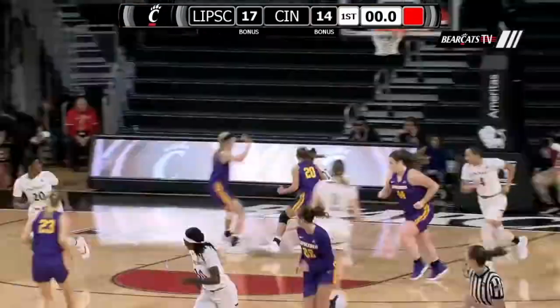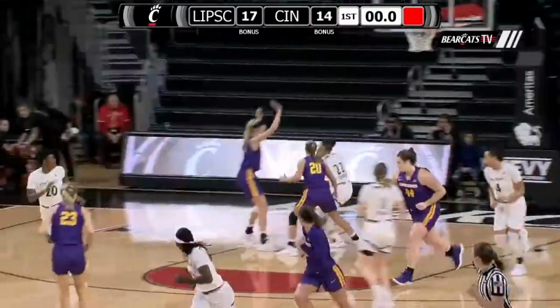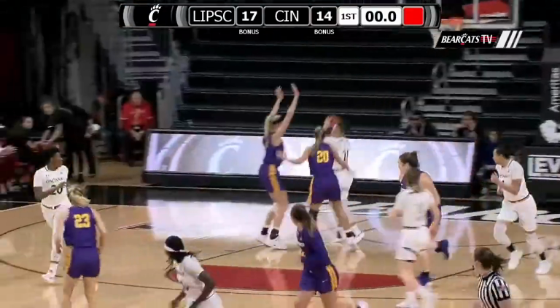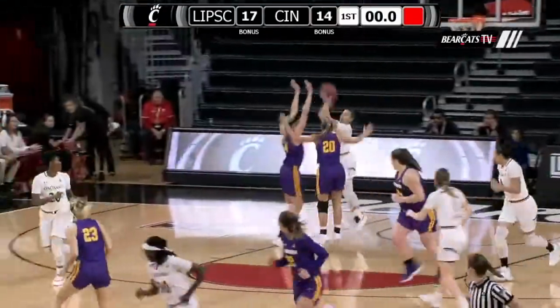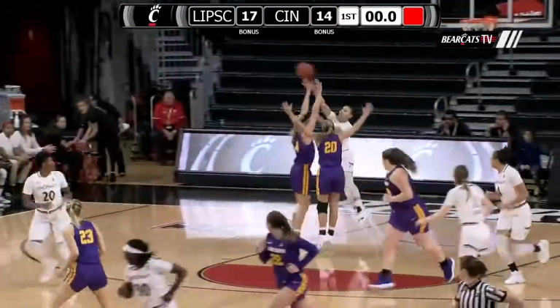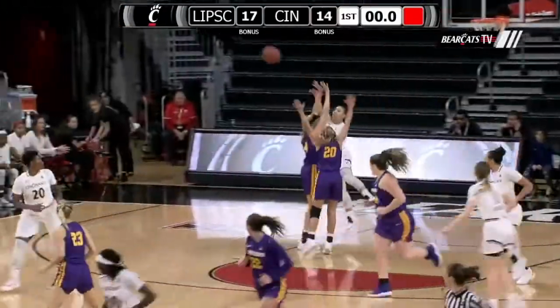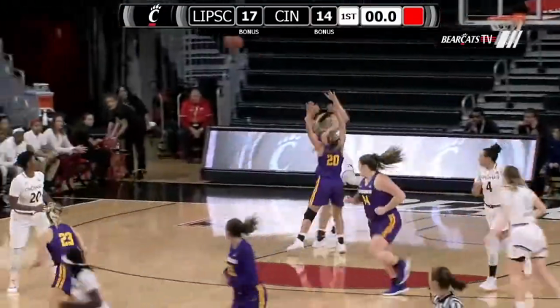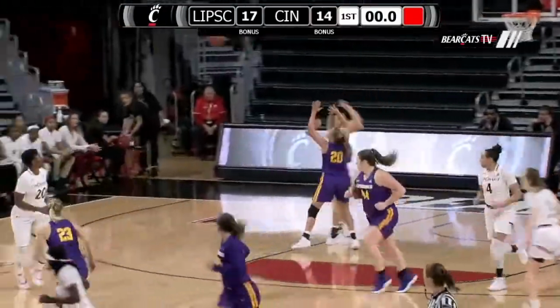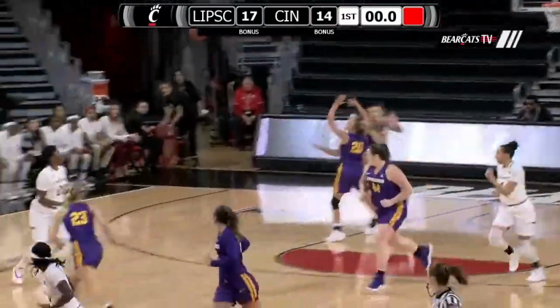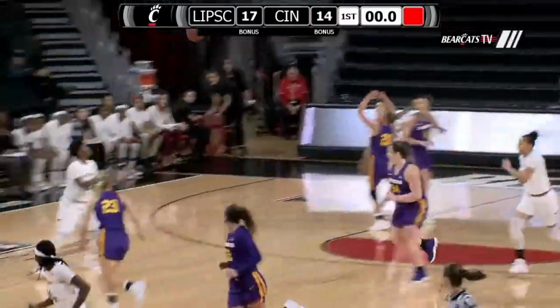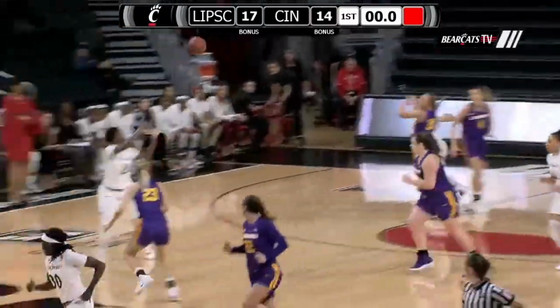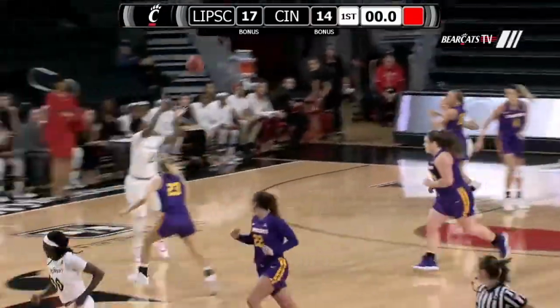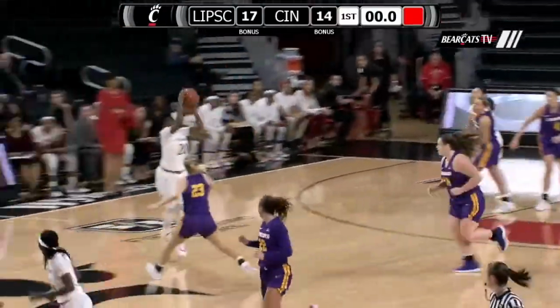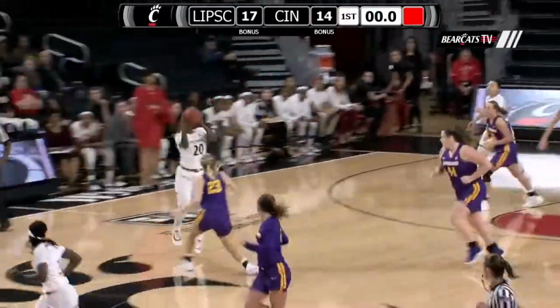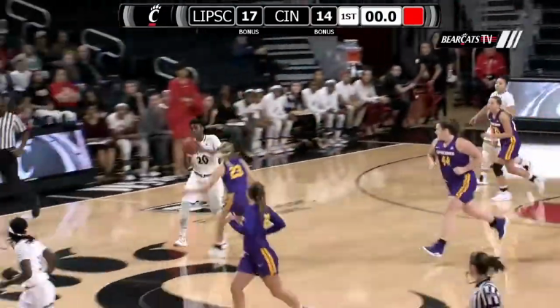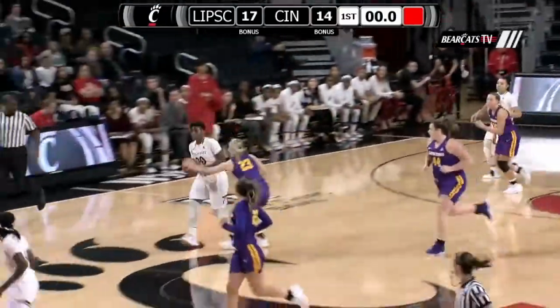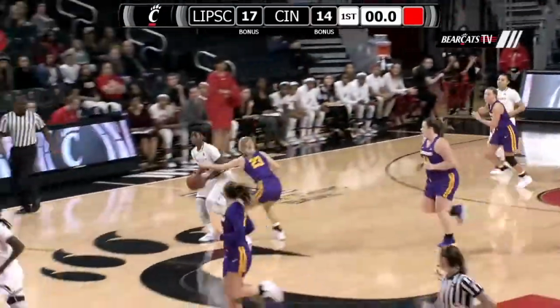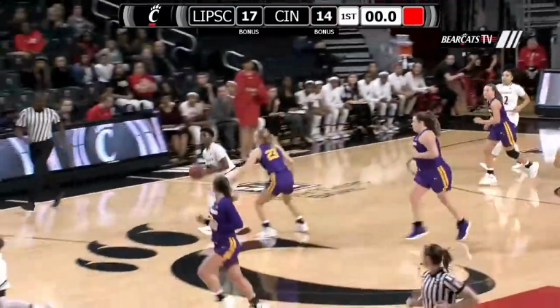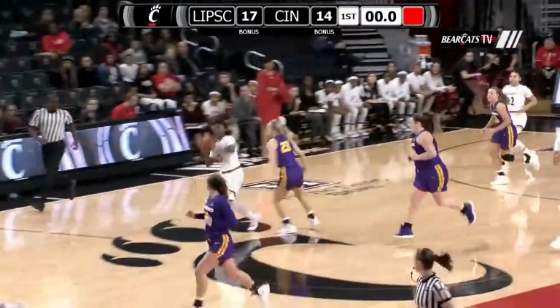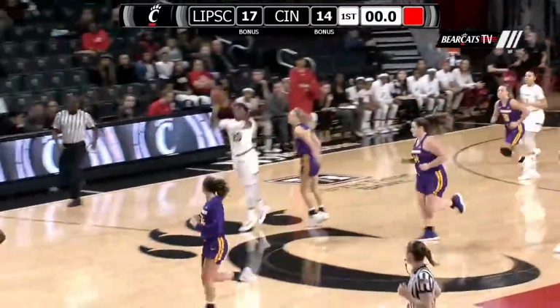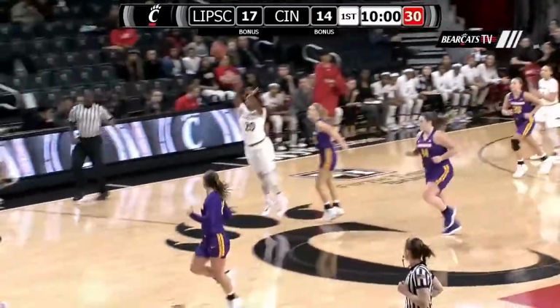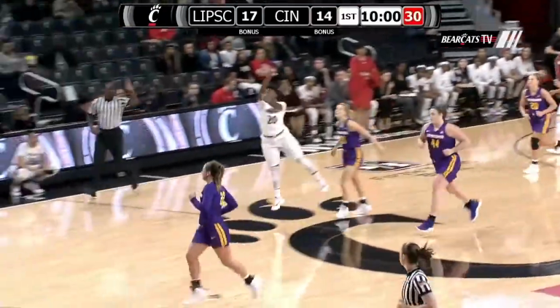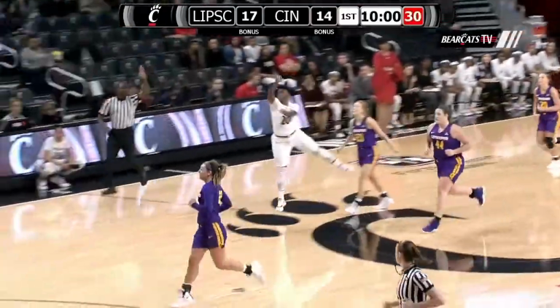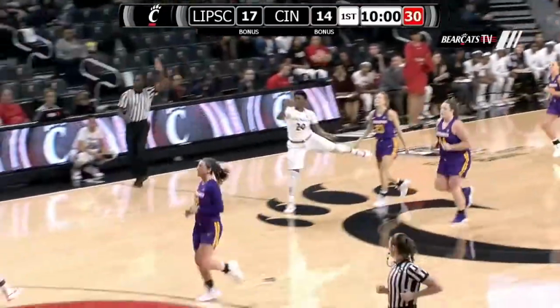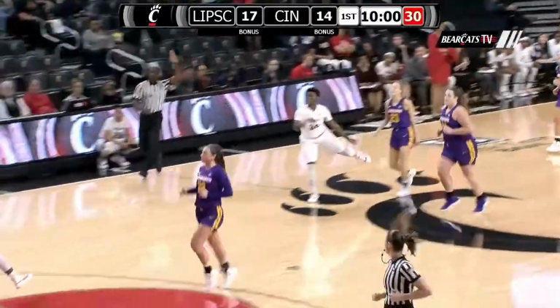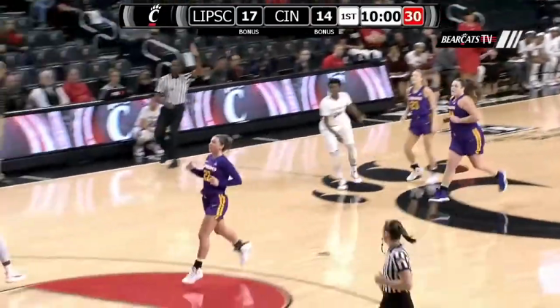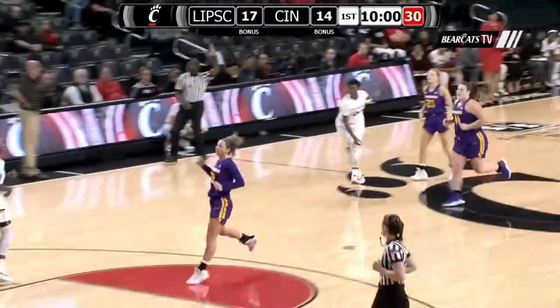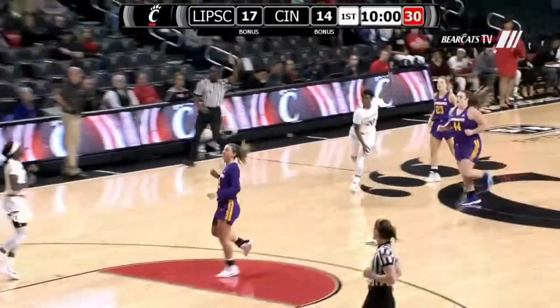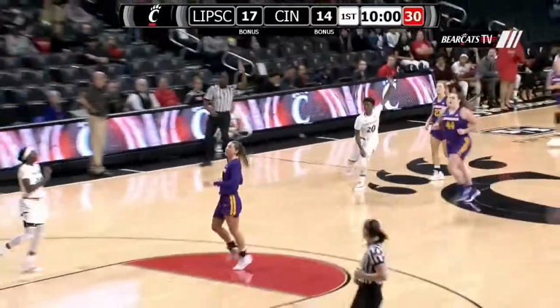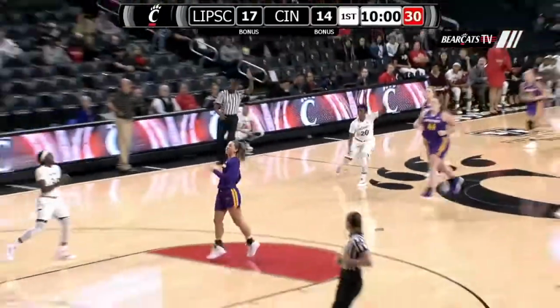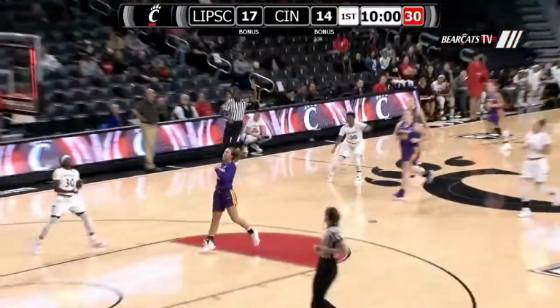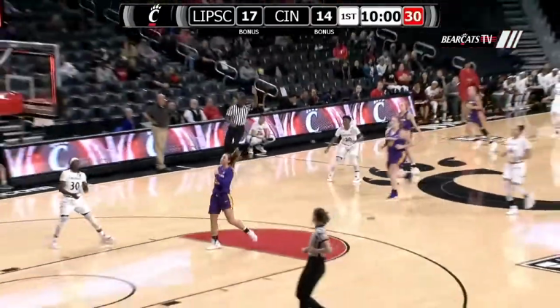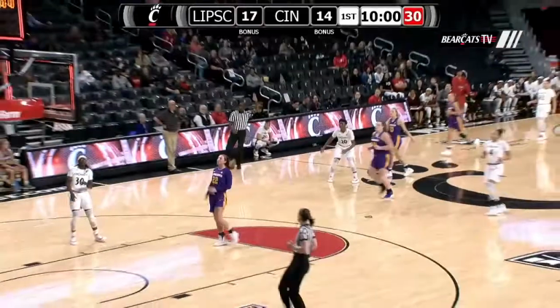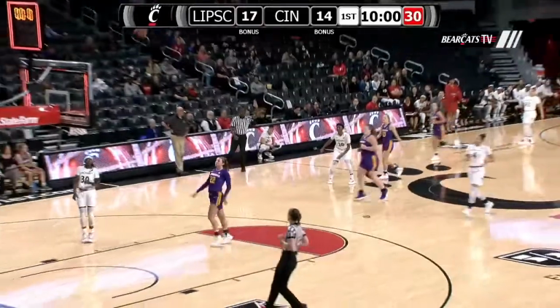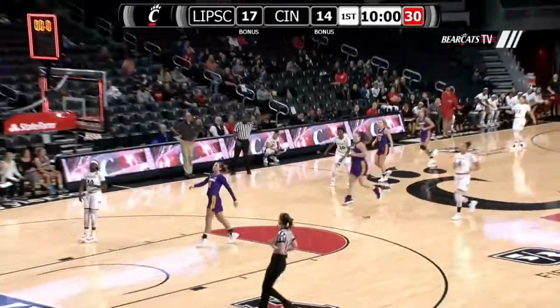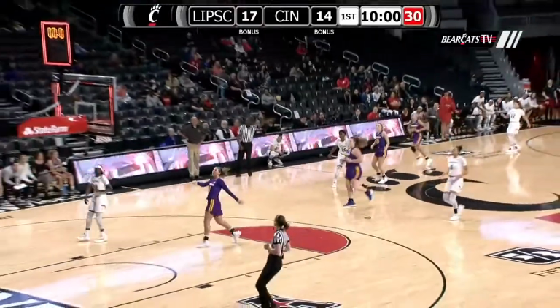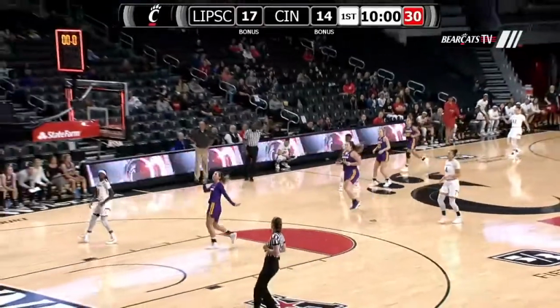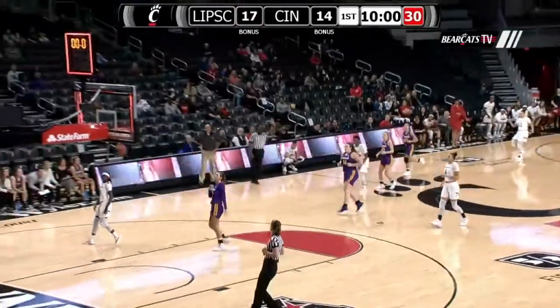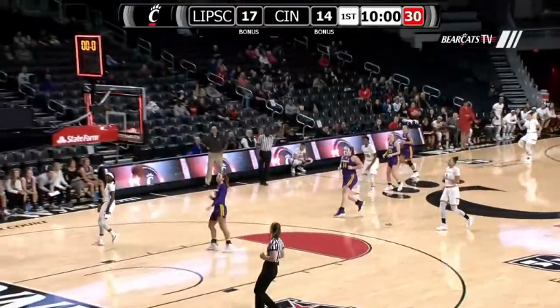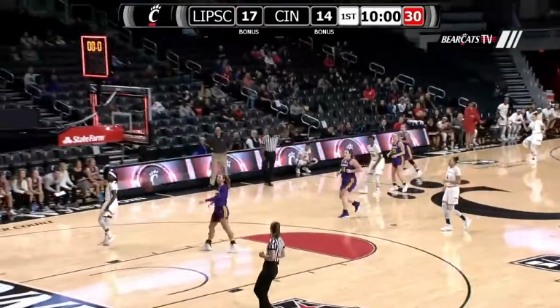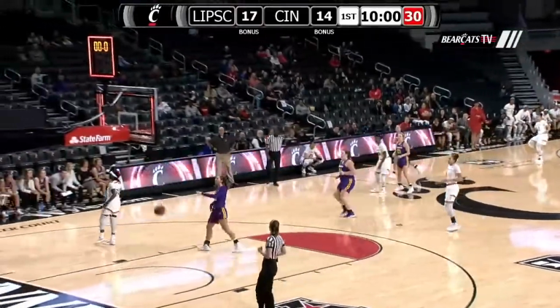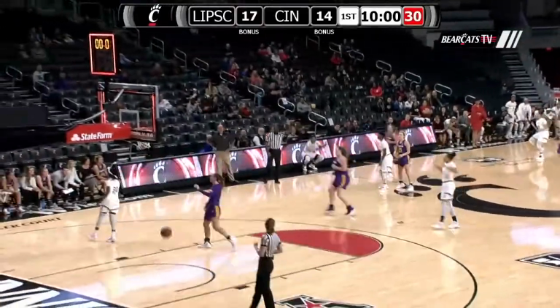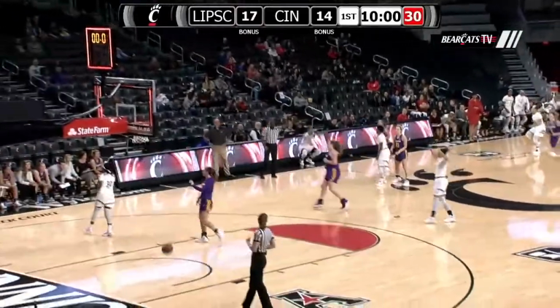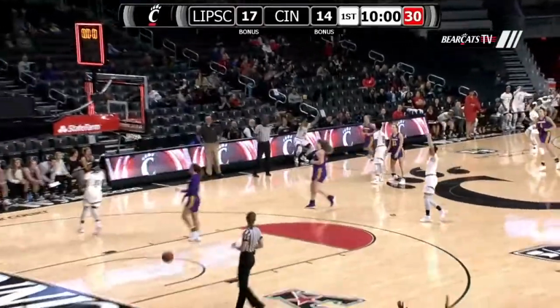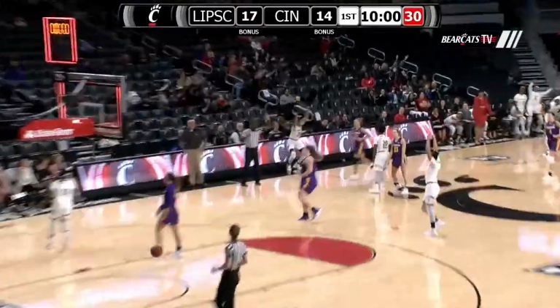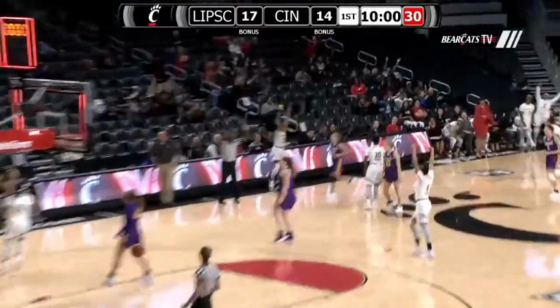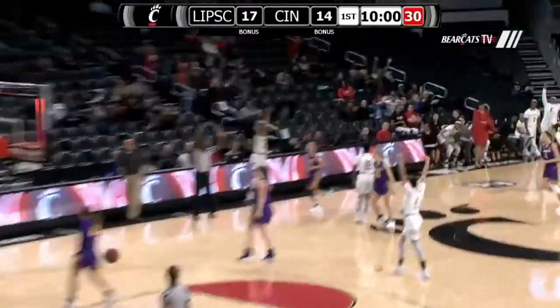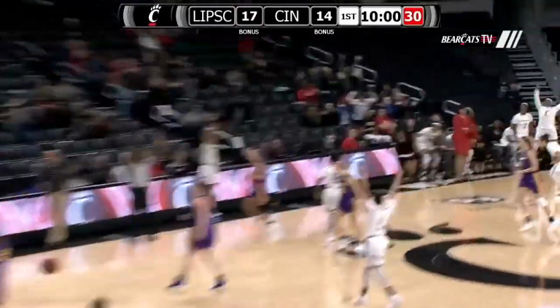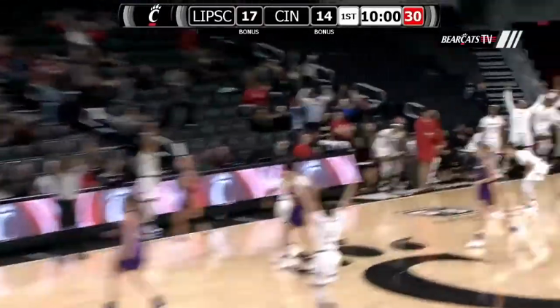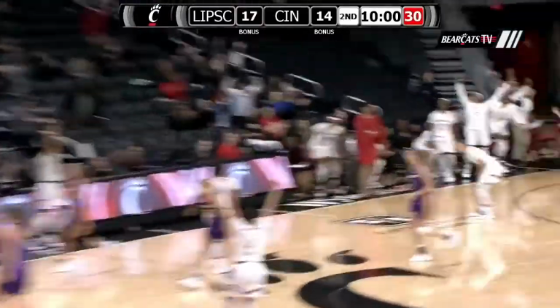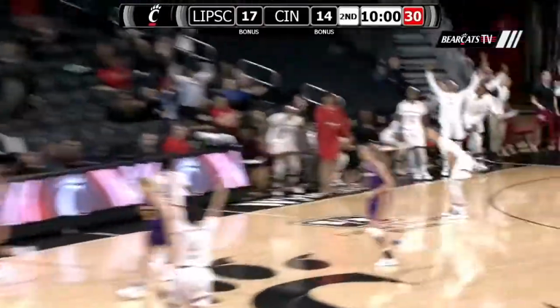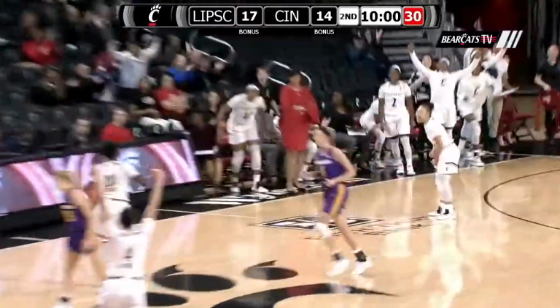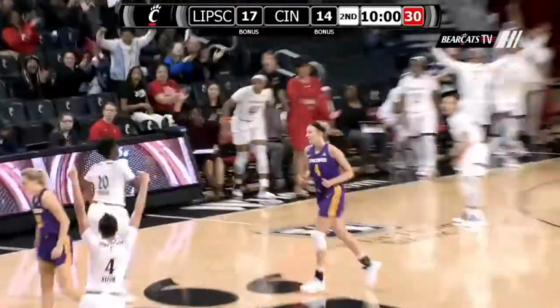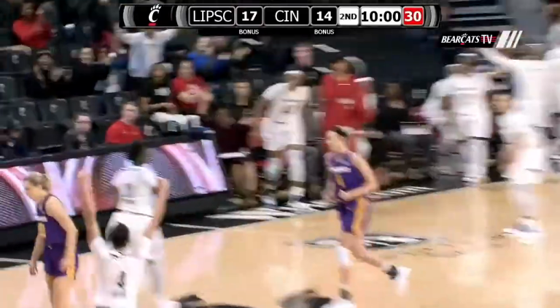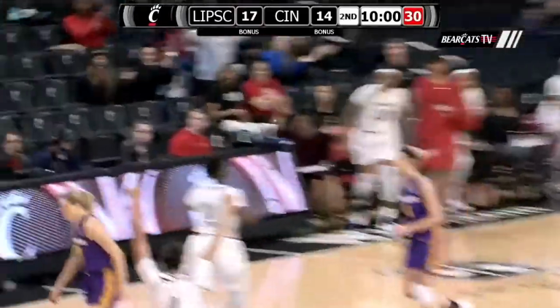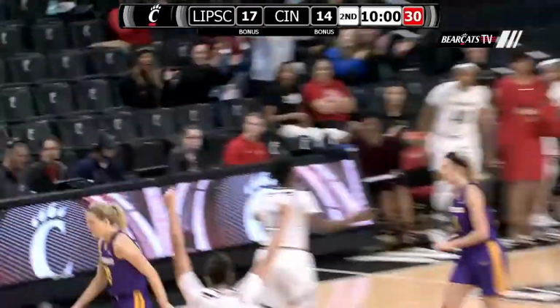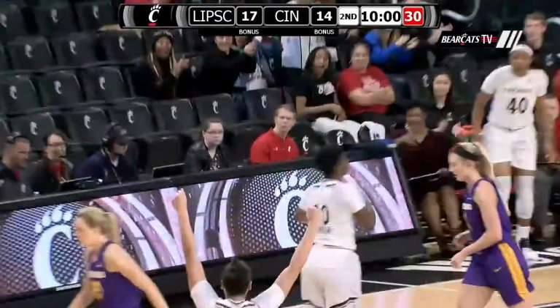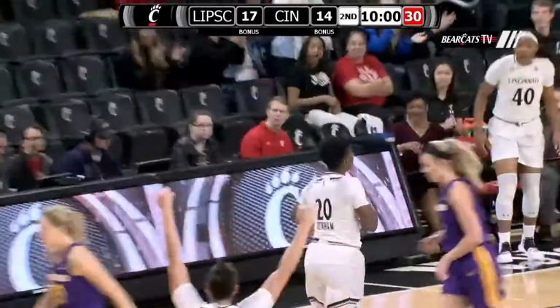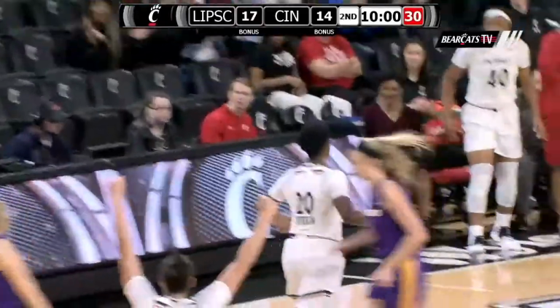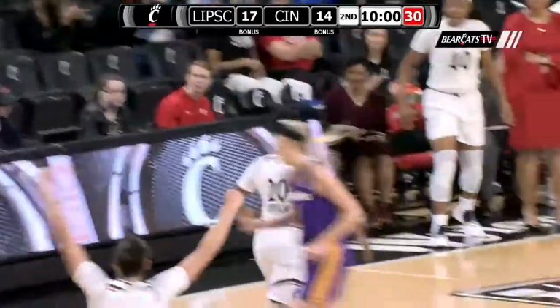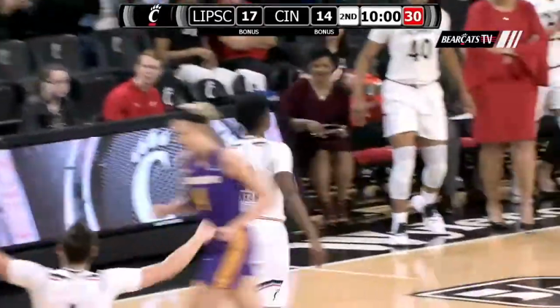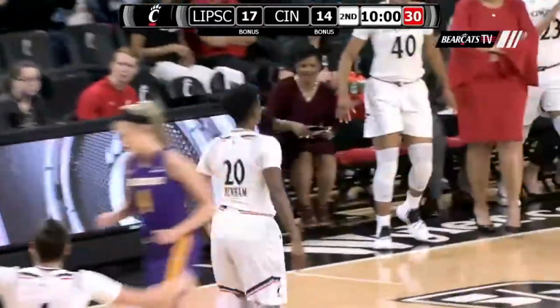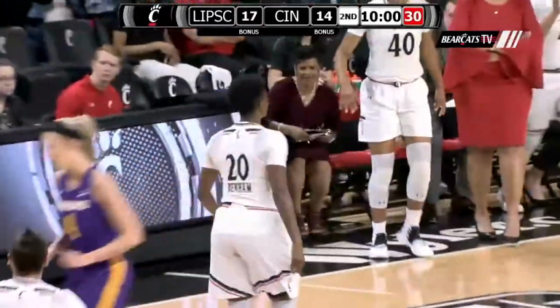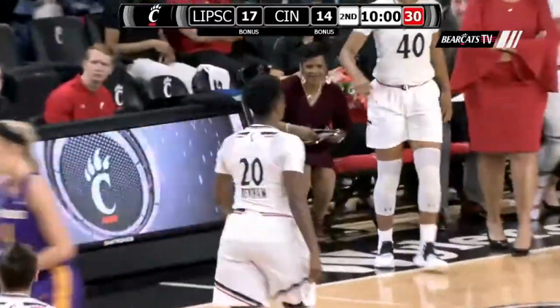Maya Benham with a half-court shot at the buzzer. The crowd goes wild here at 5th Arena.